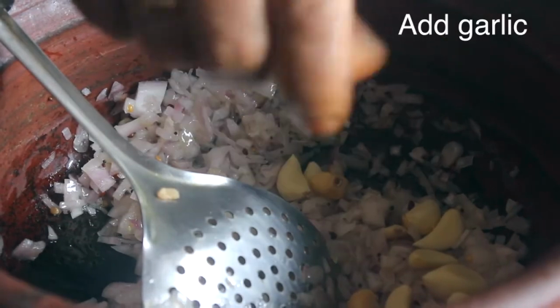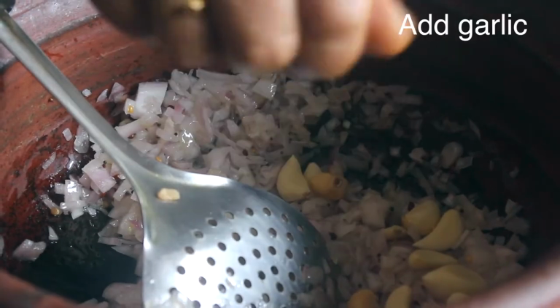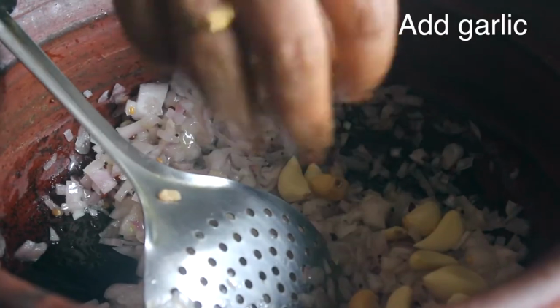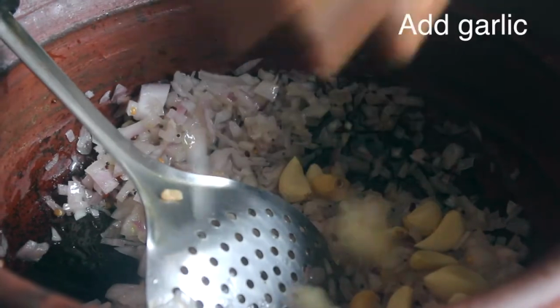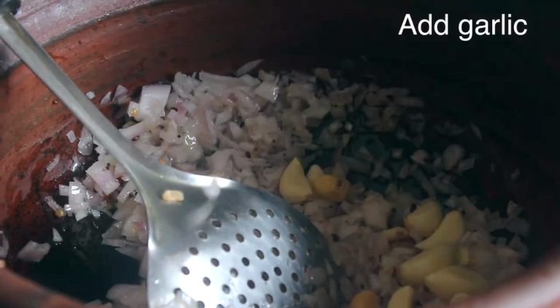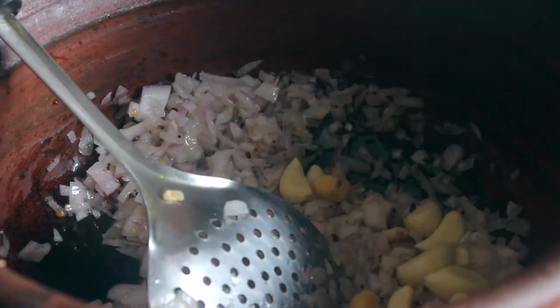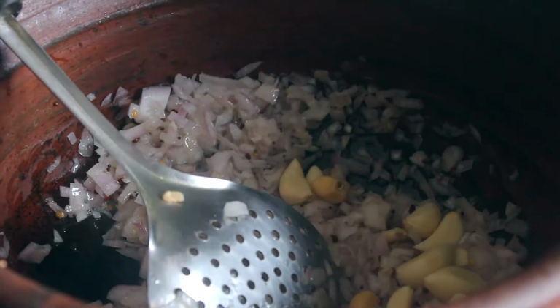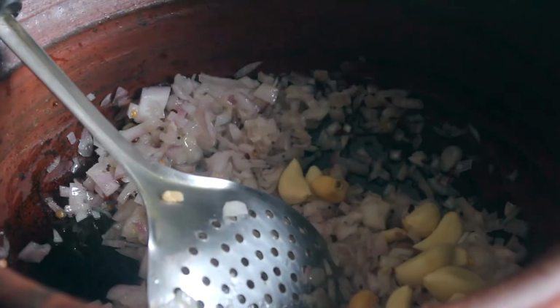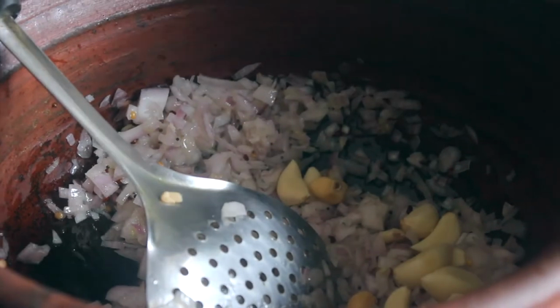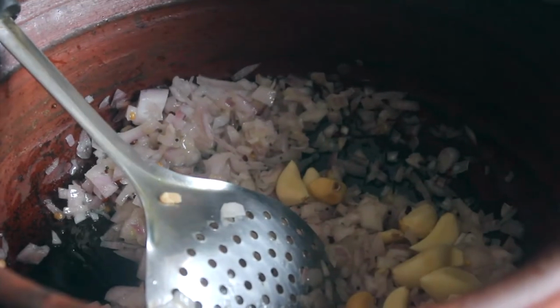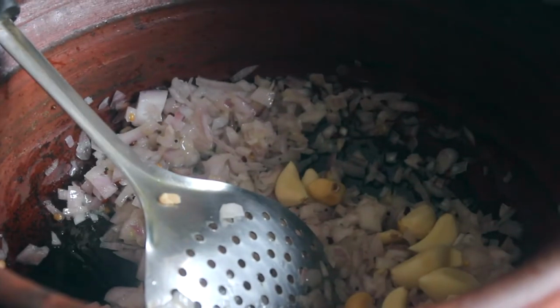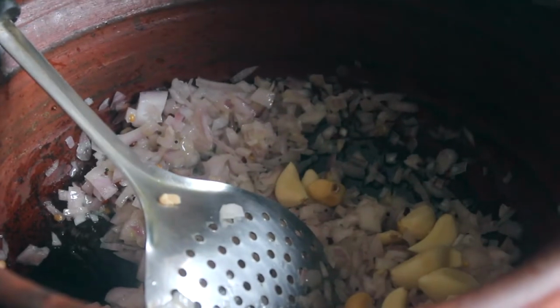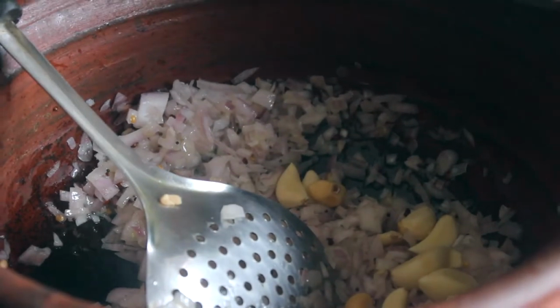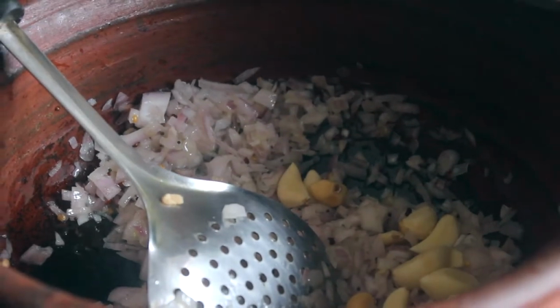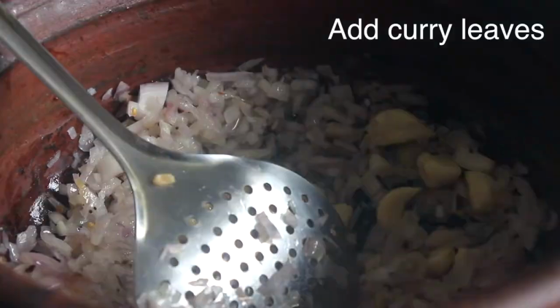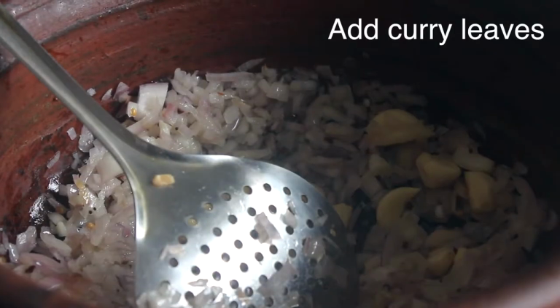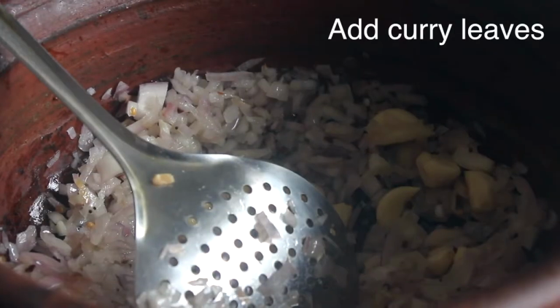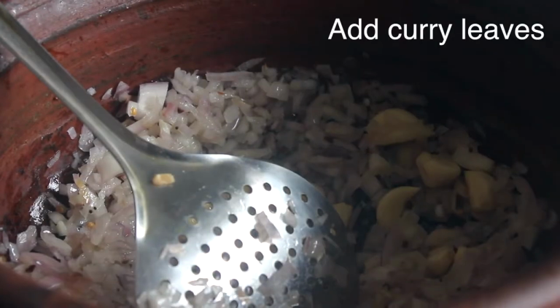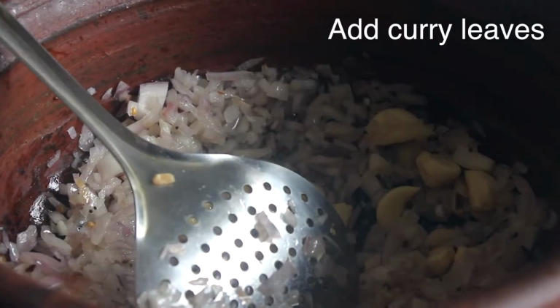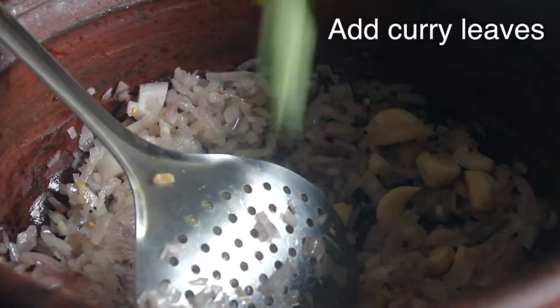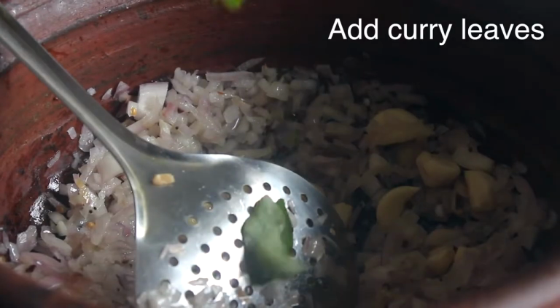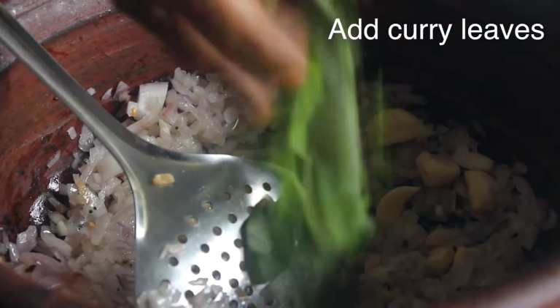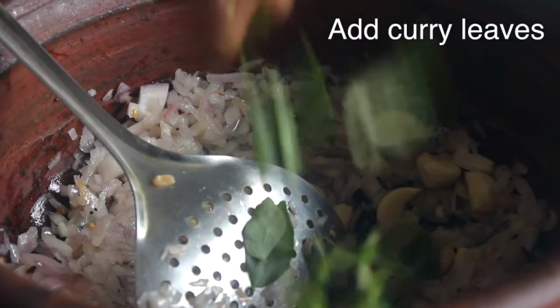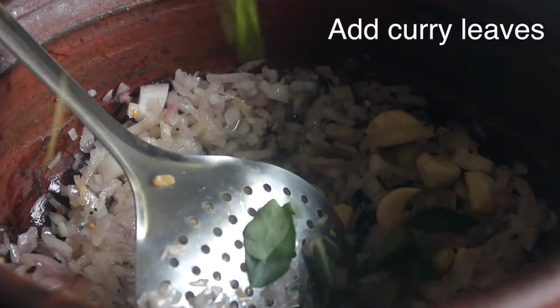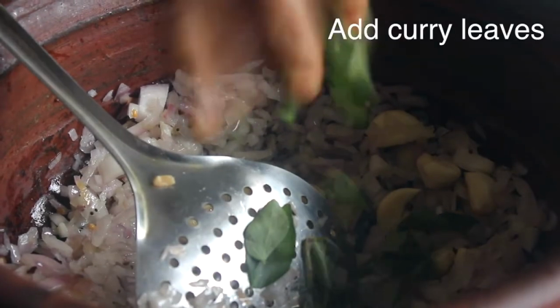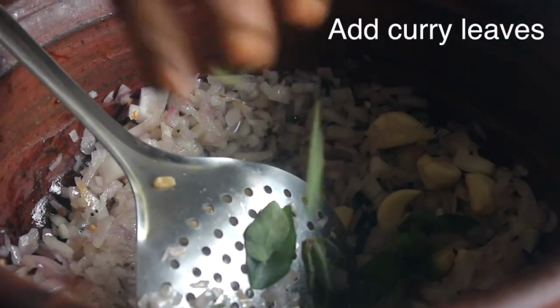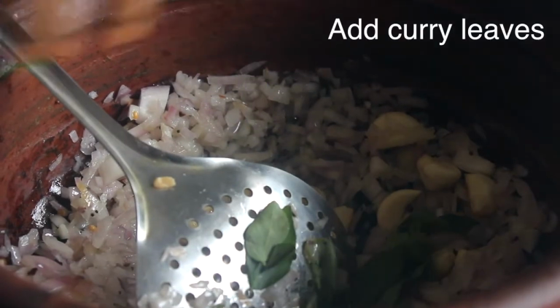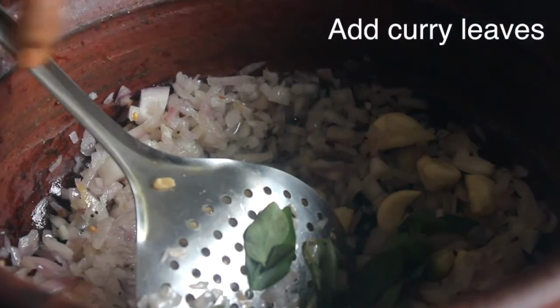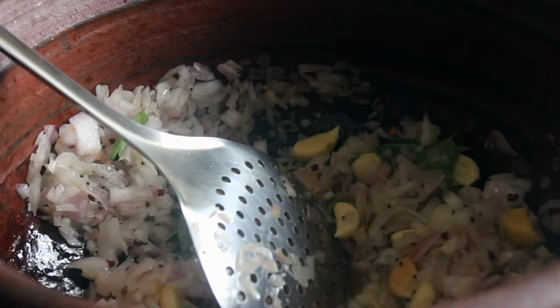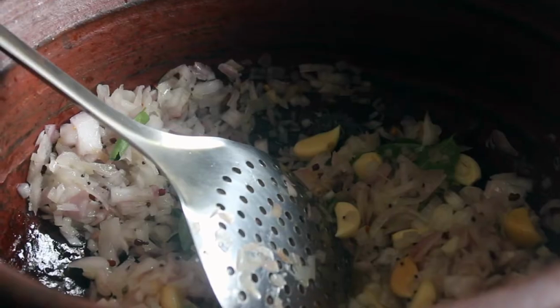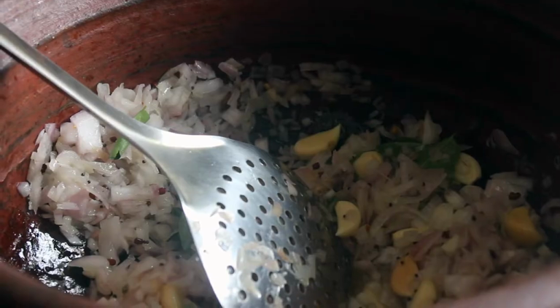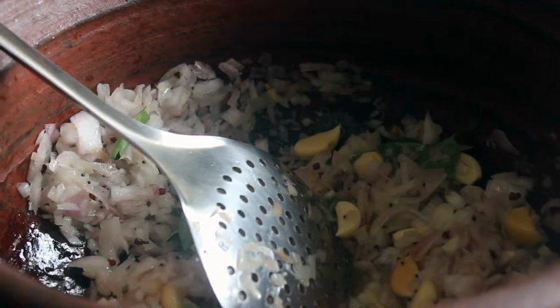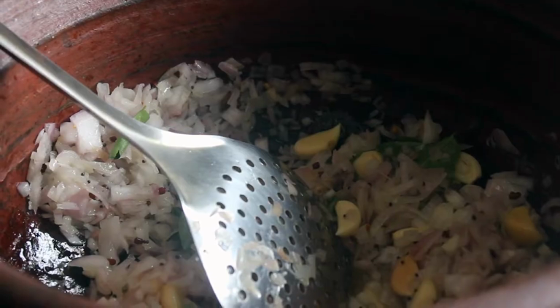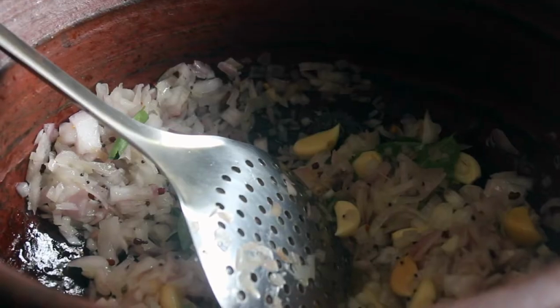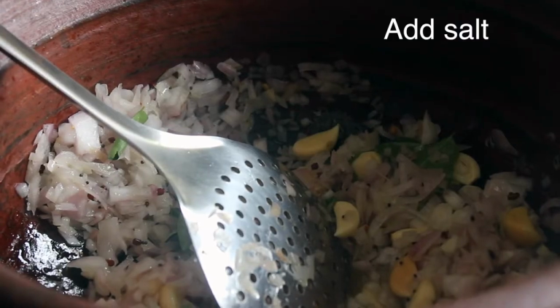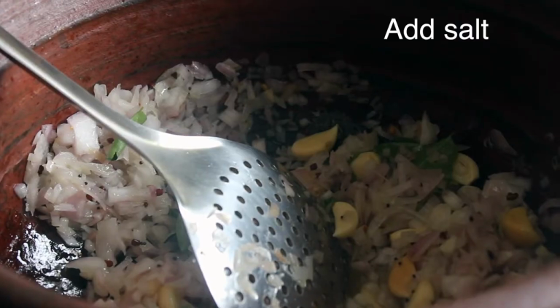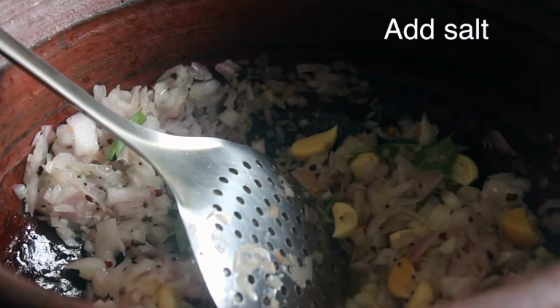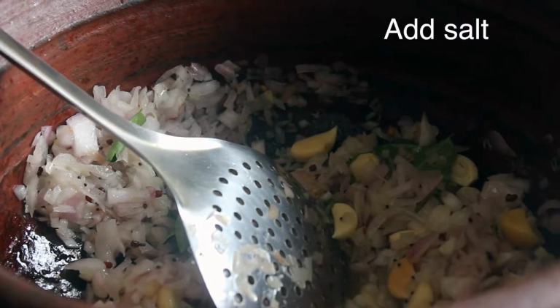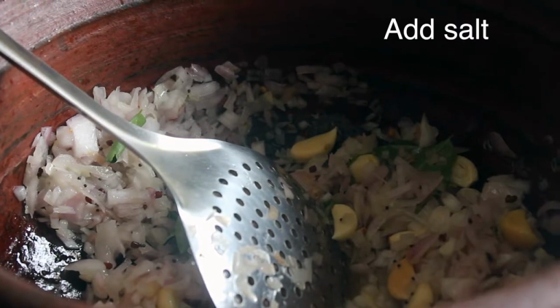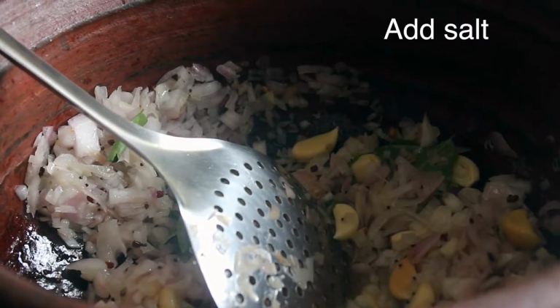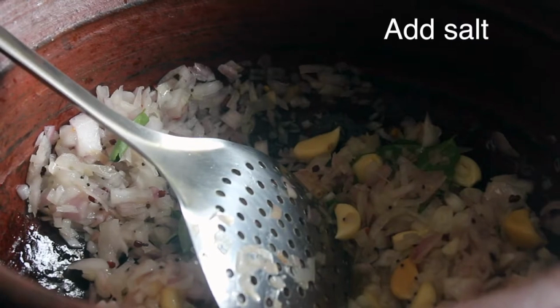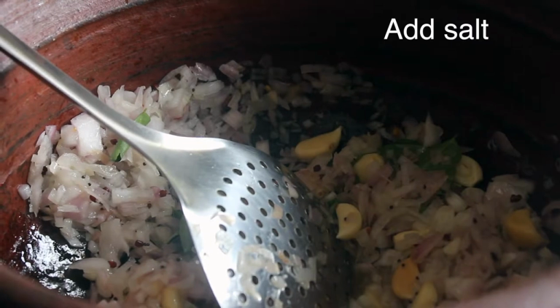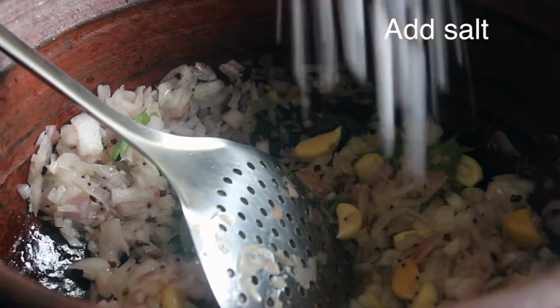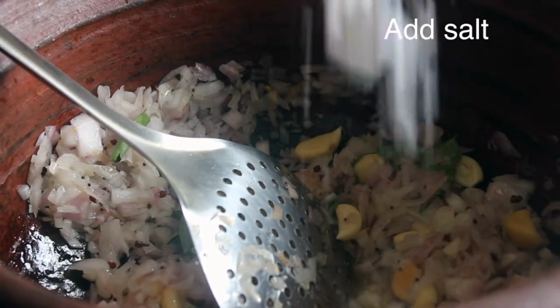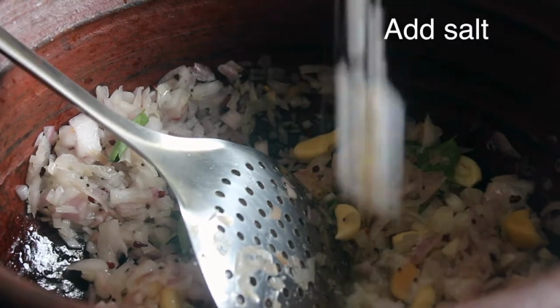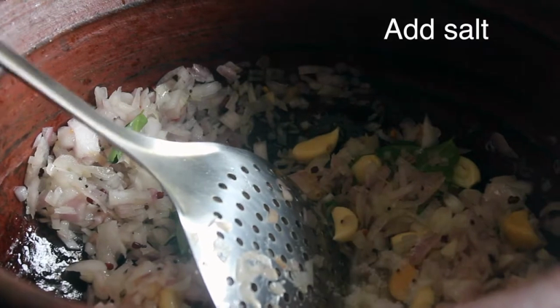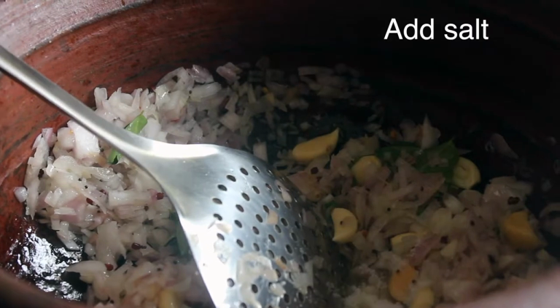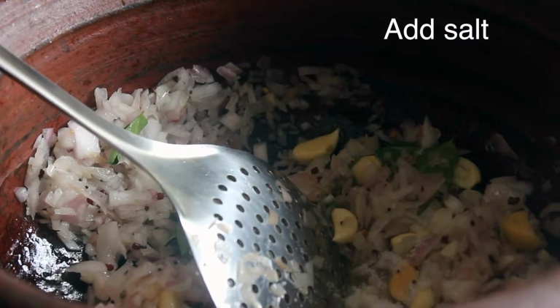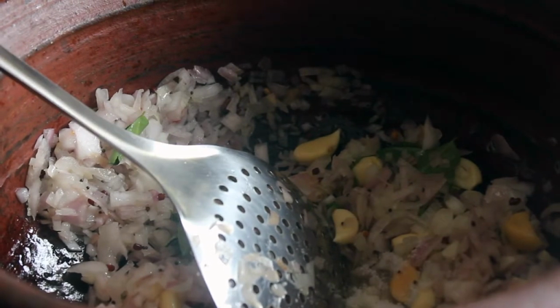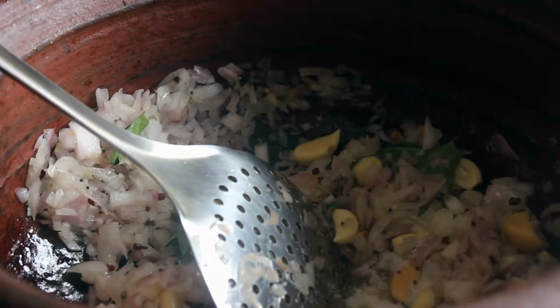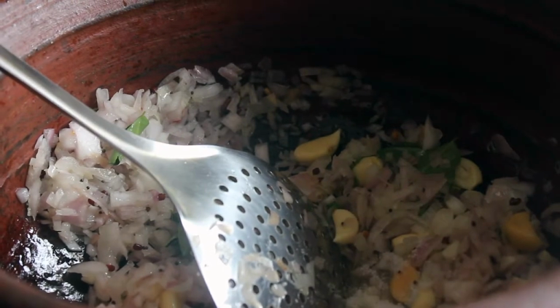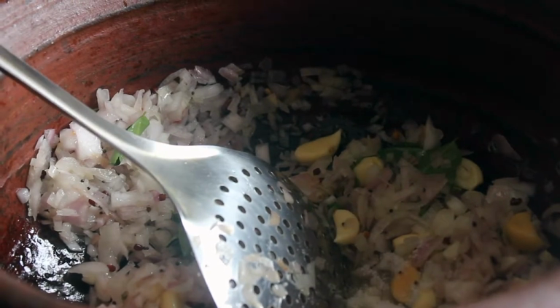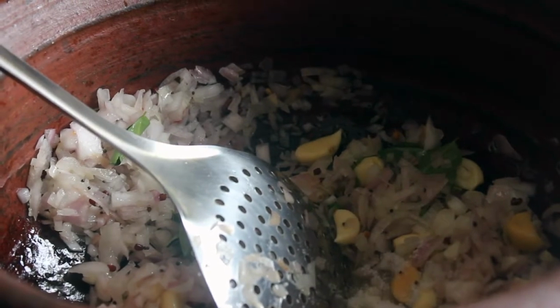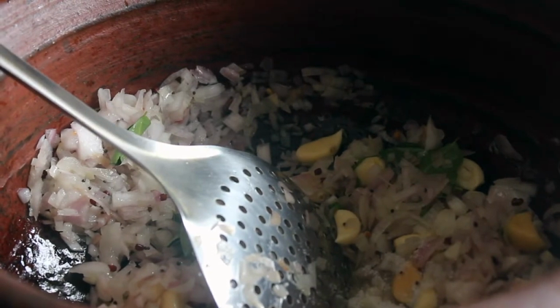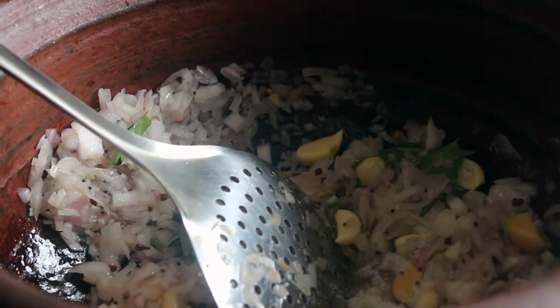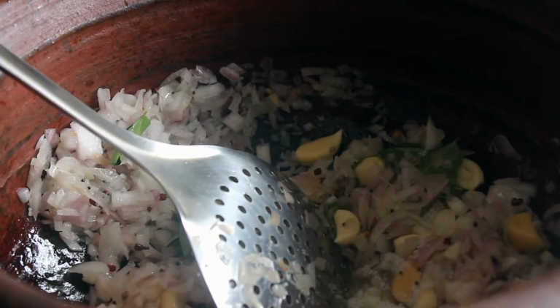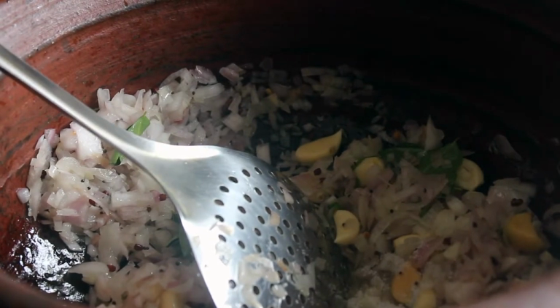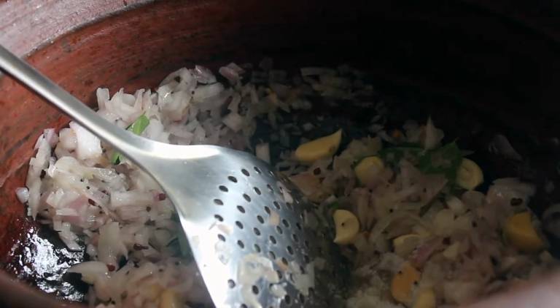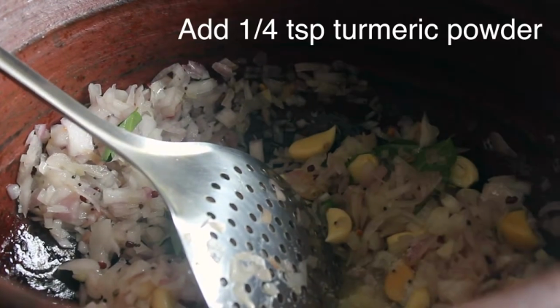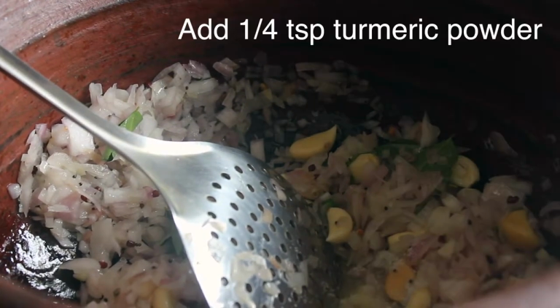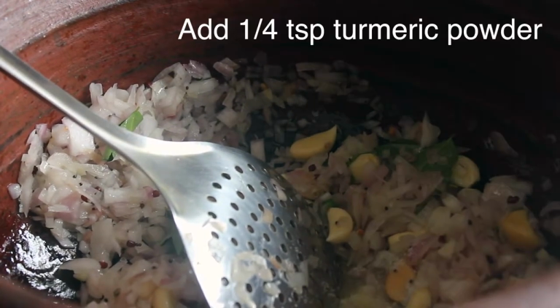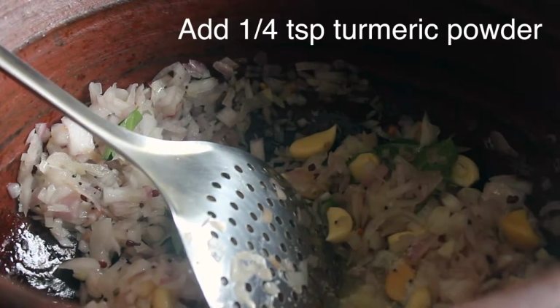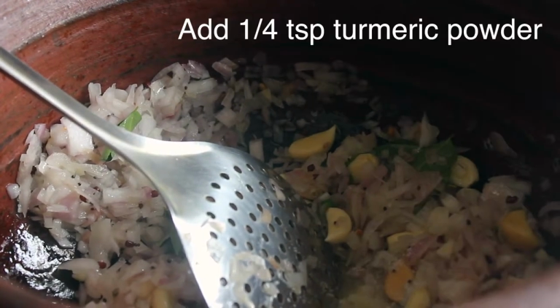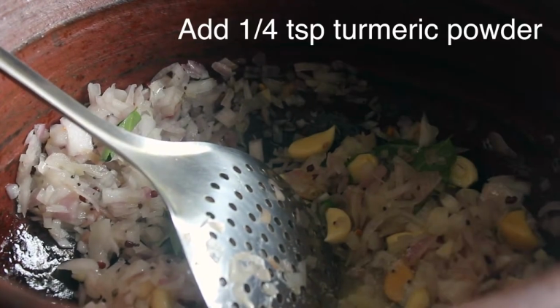If you are cutting the dish with a big bean, let's put a little bit of water. This is a good dish.